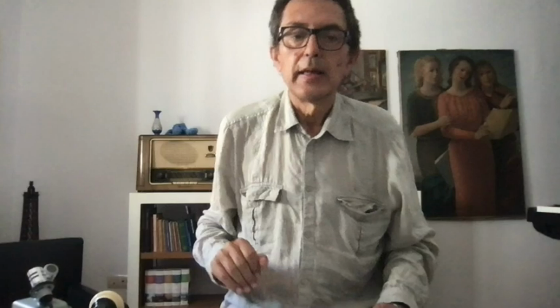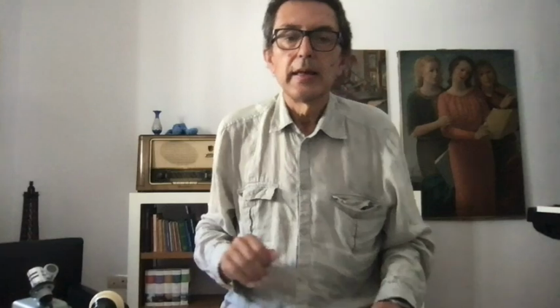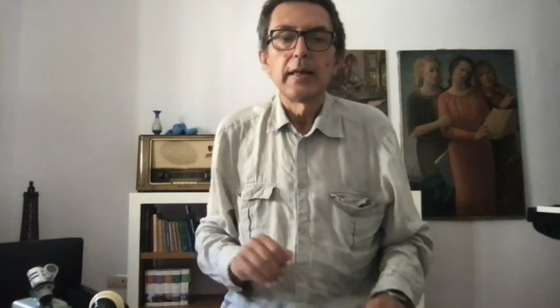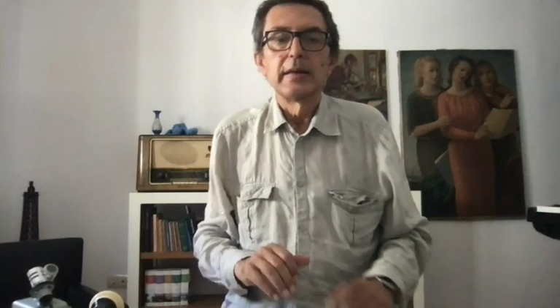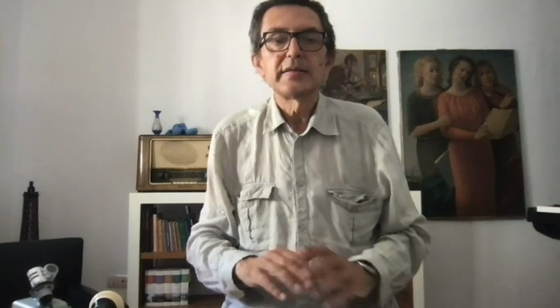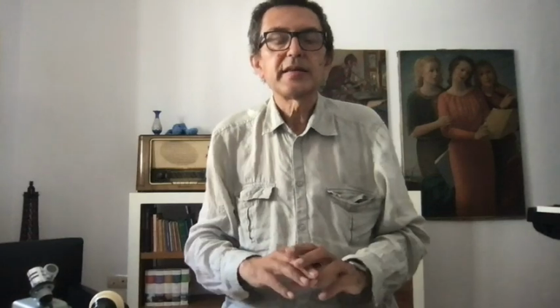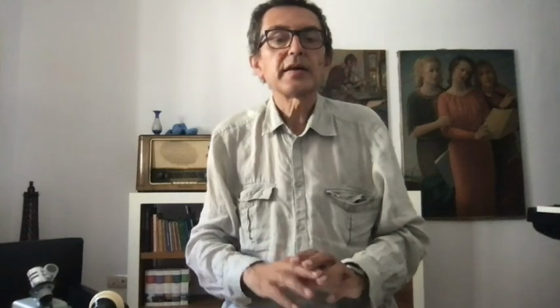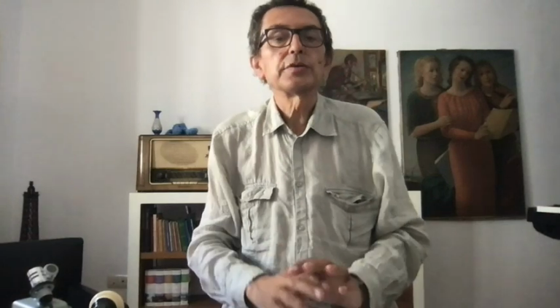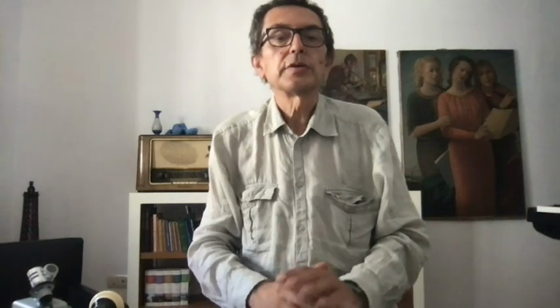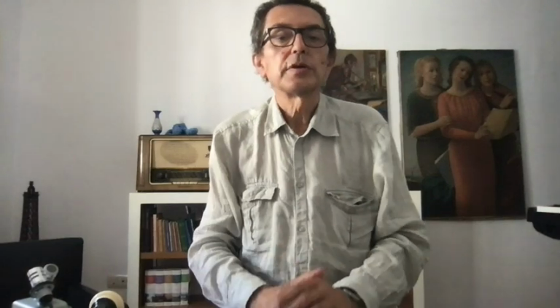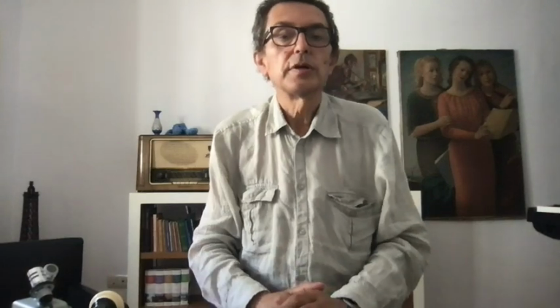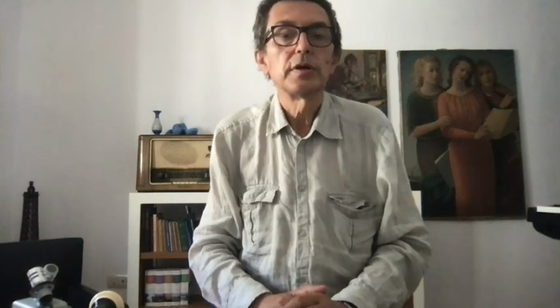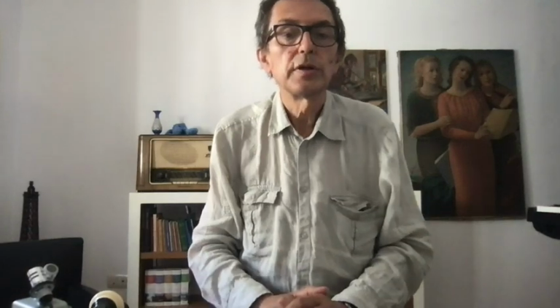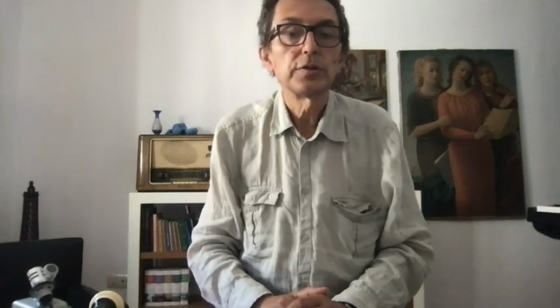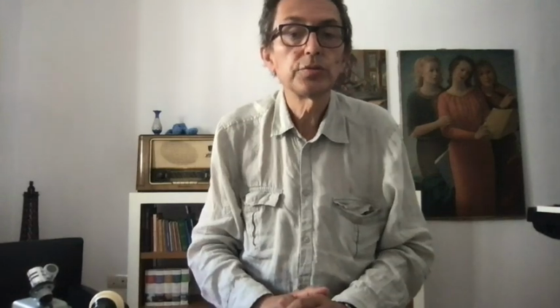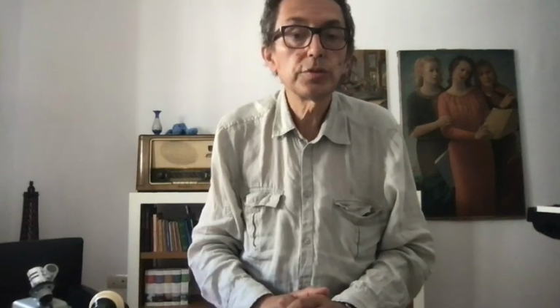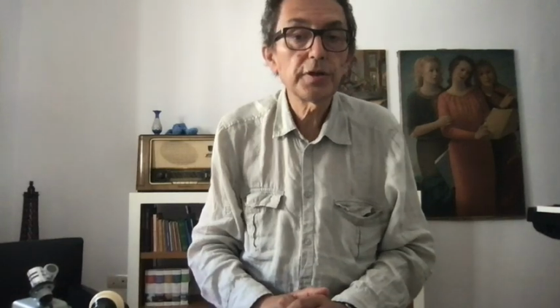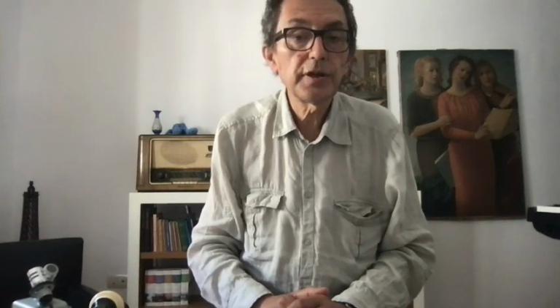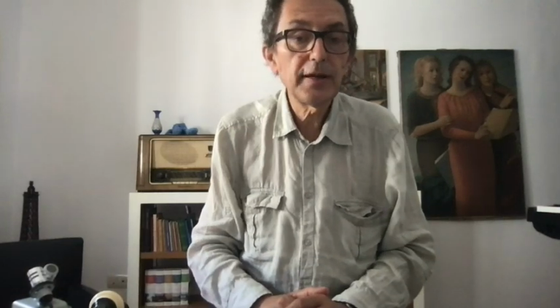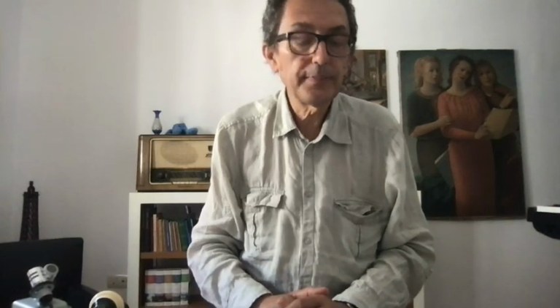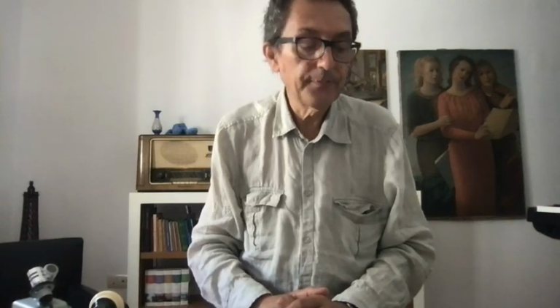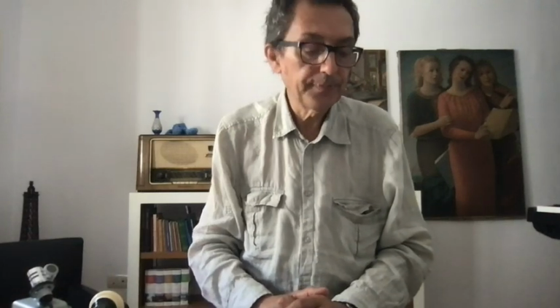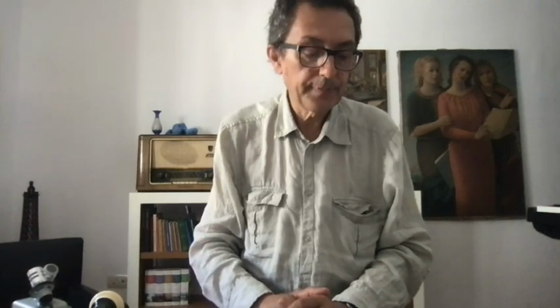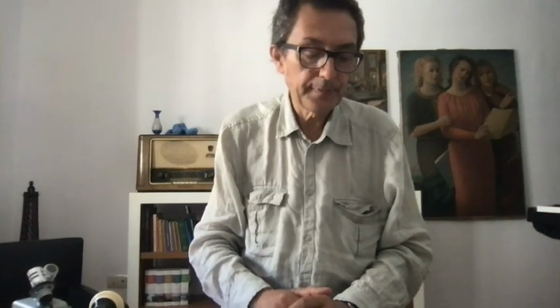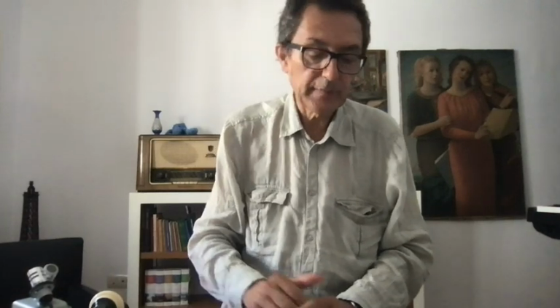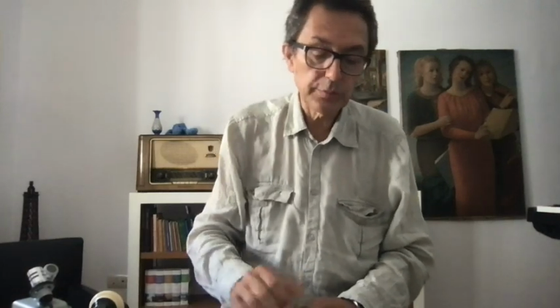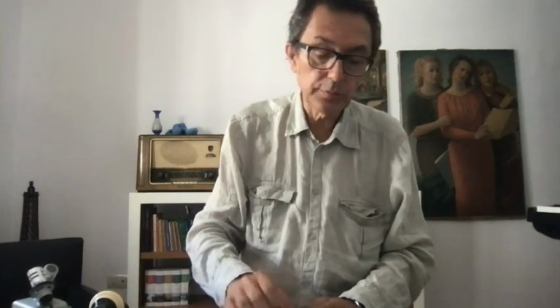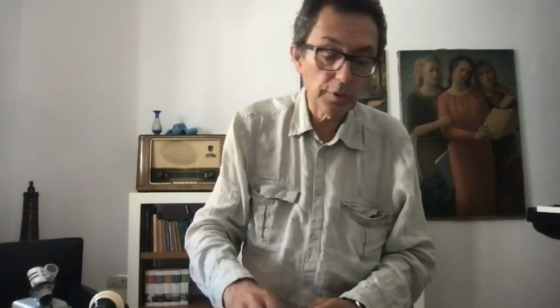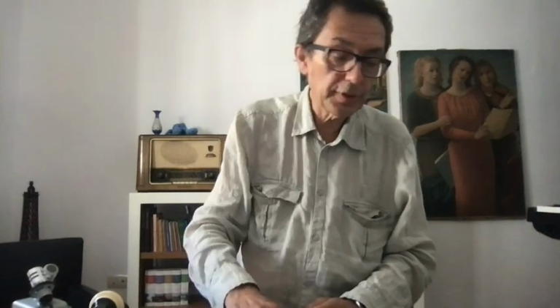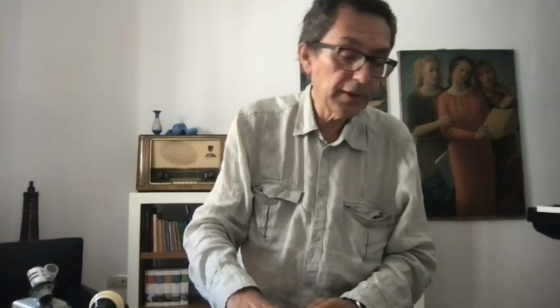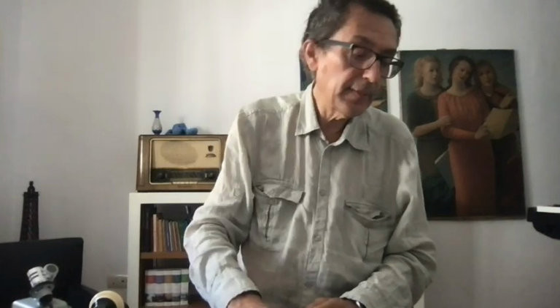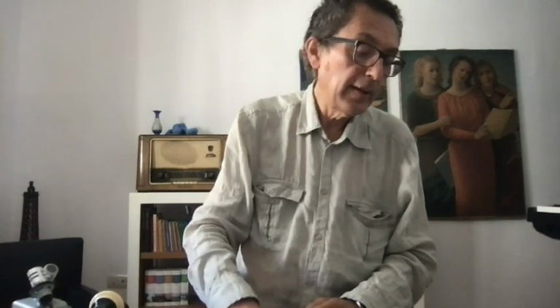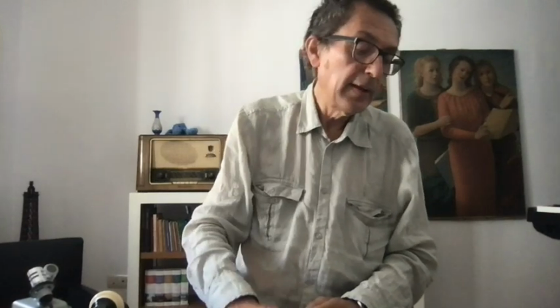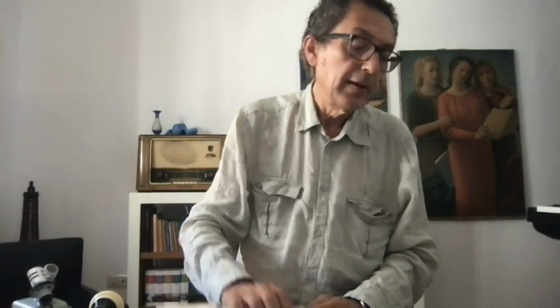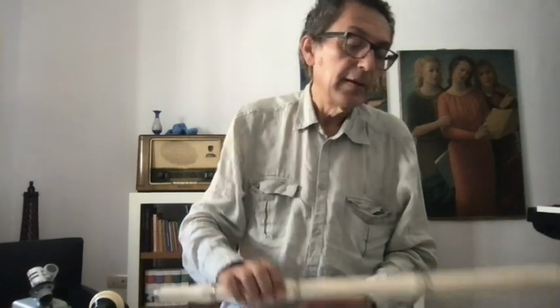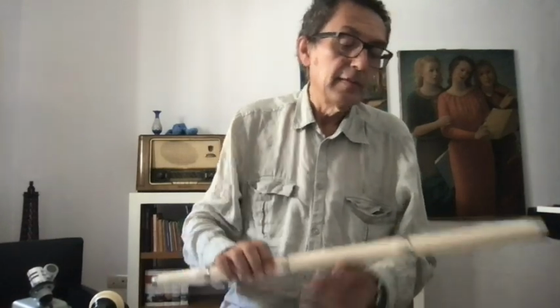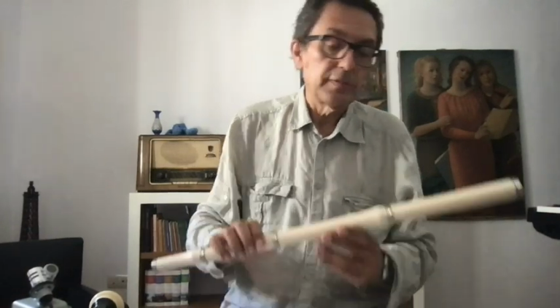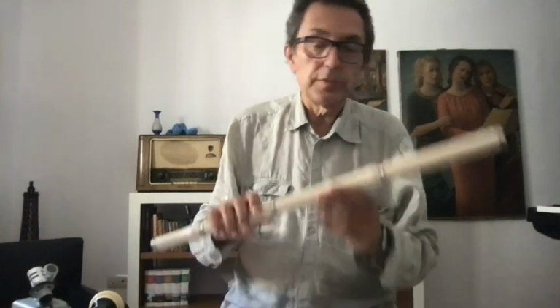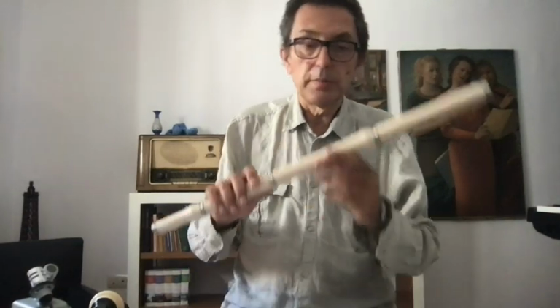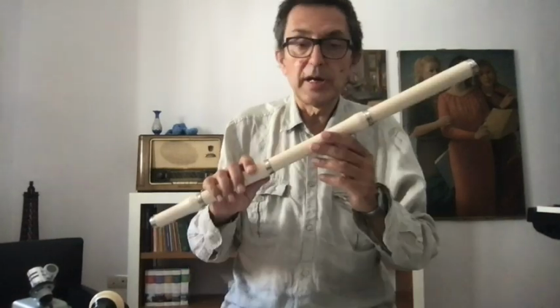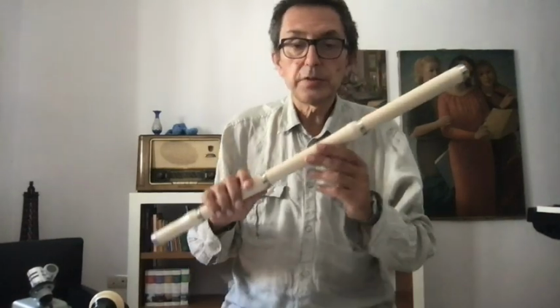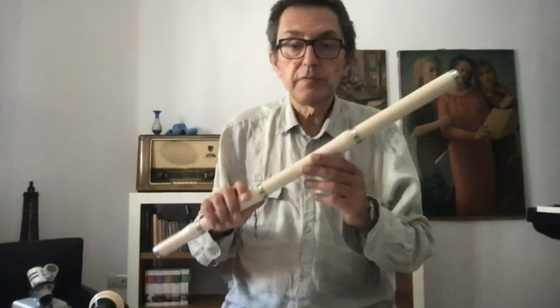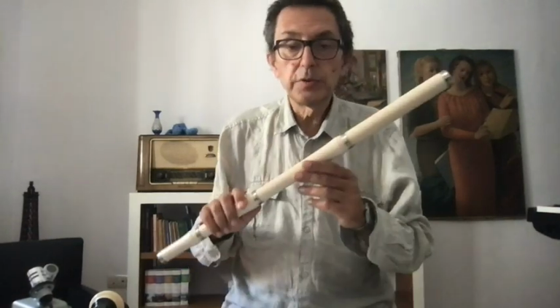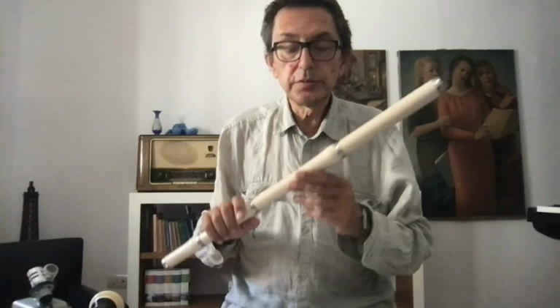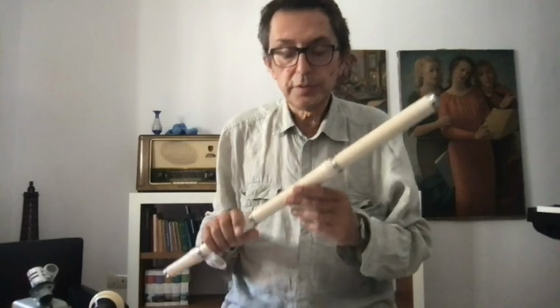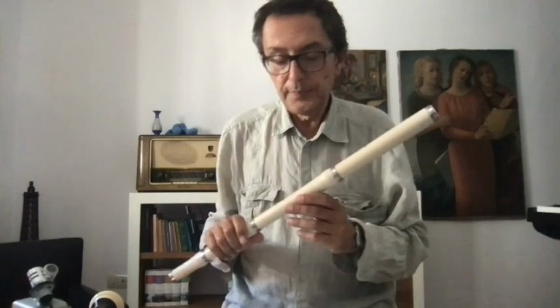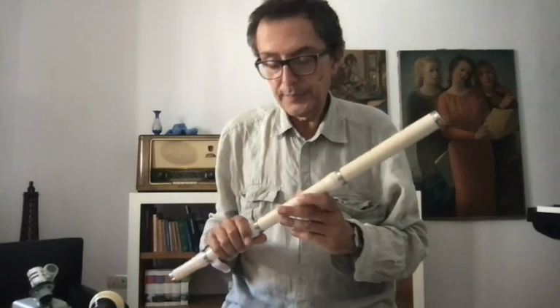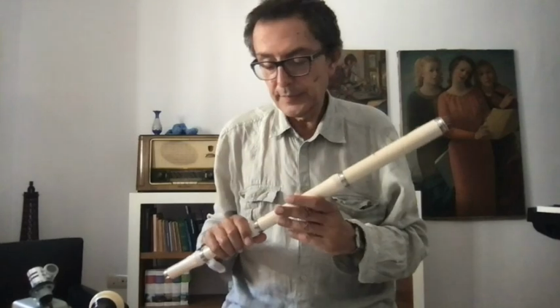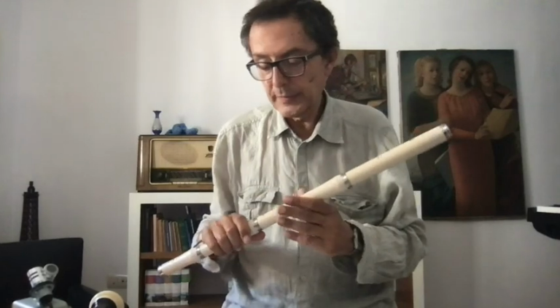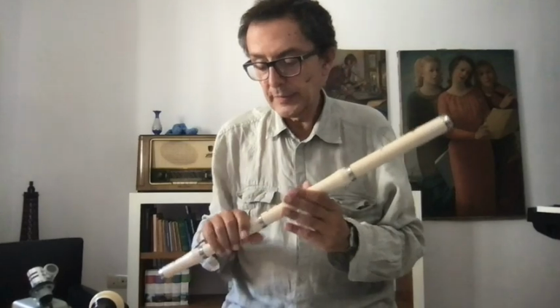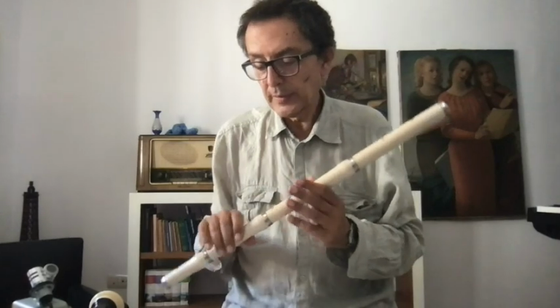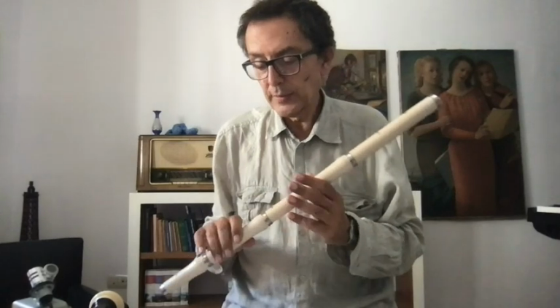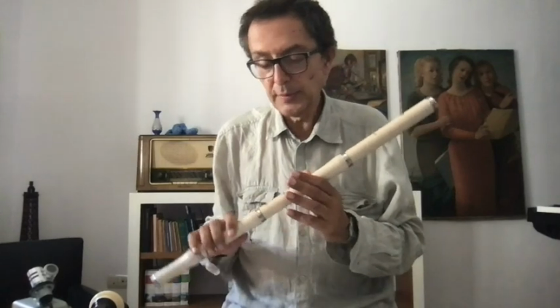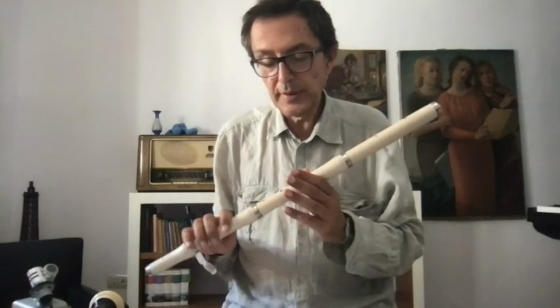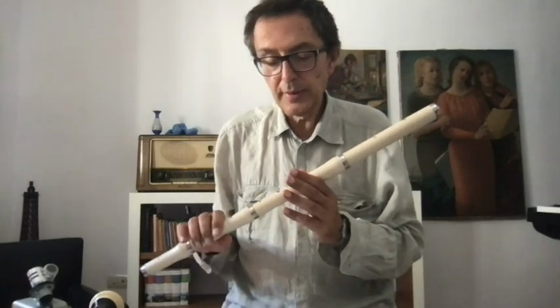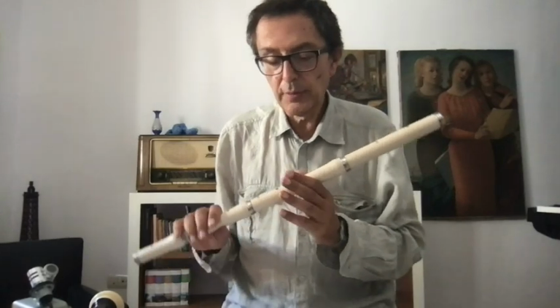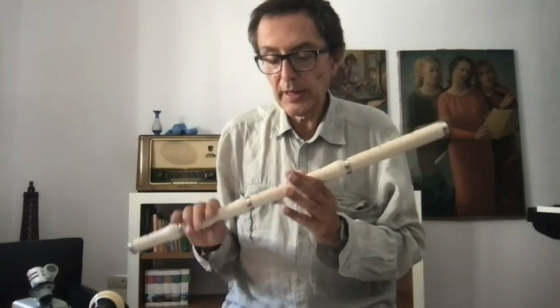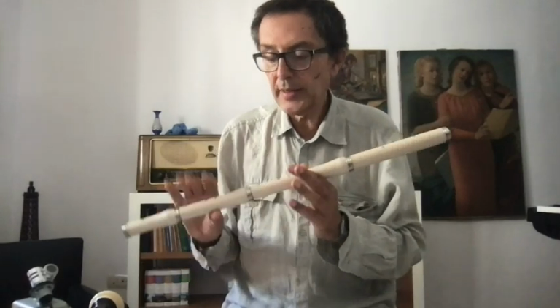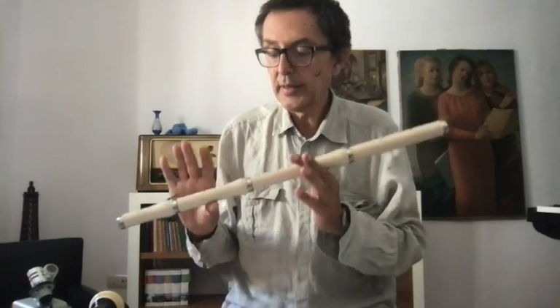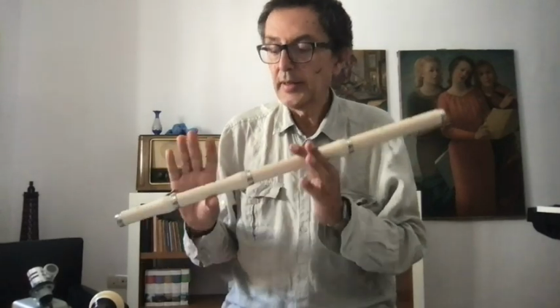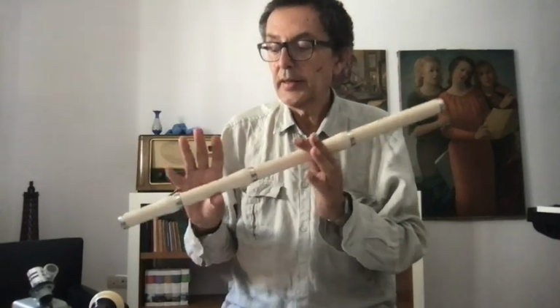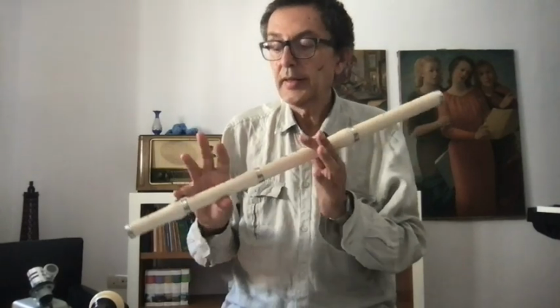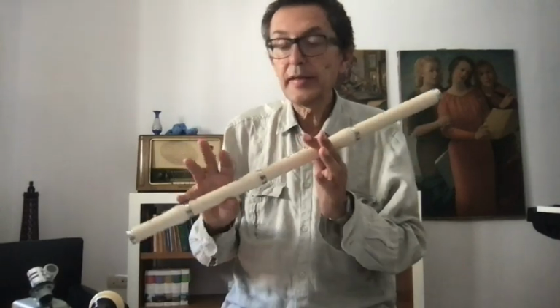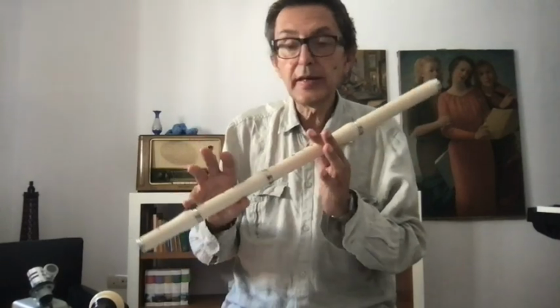Second tutorial for baroque flute — we were here.